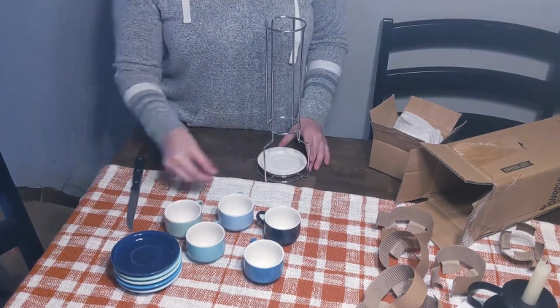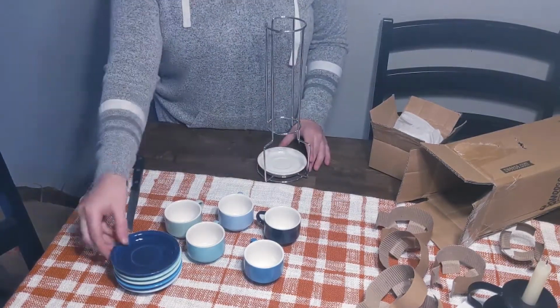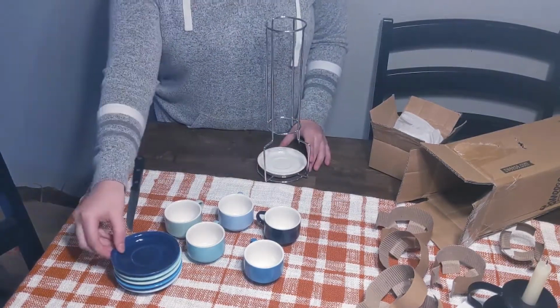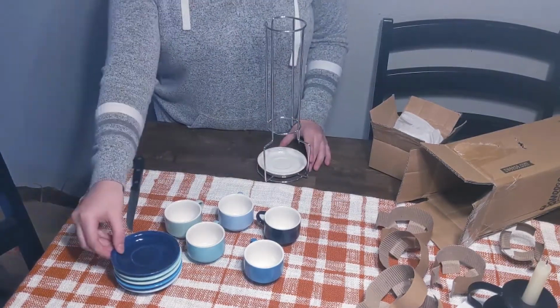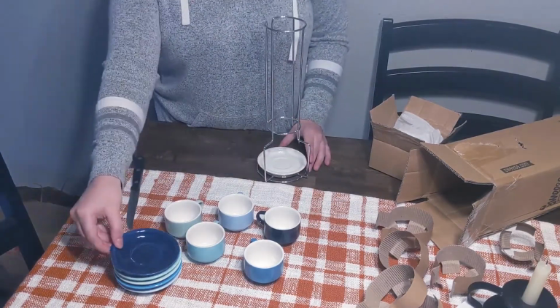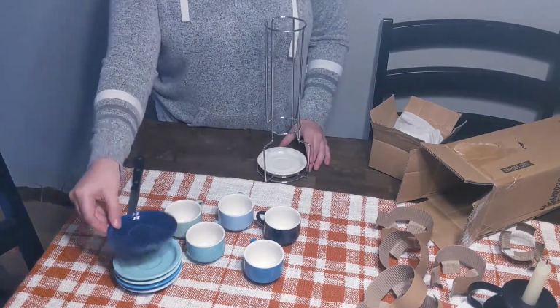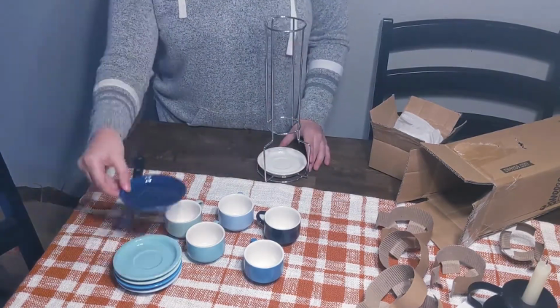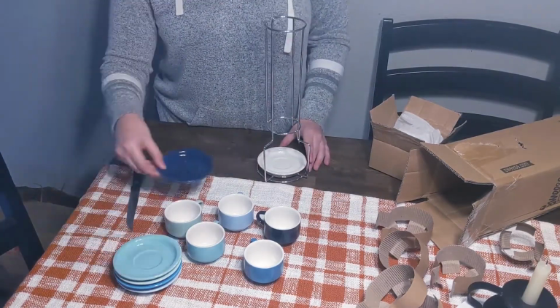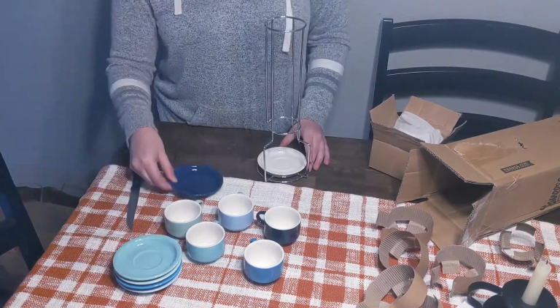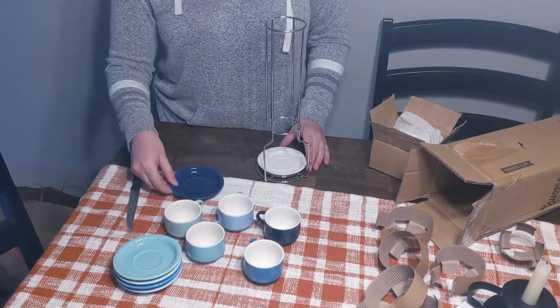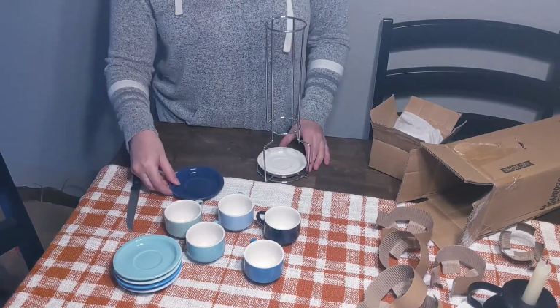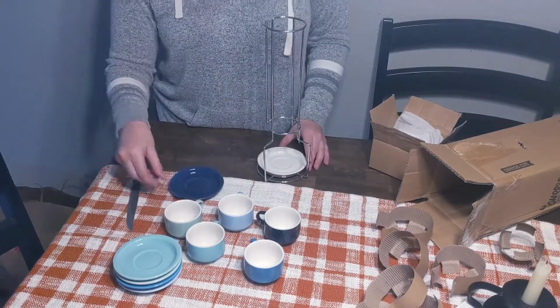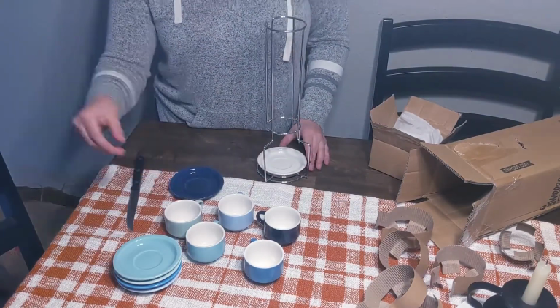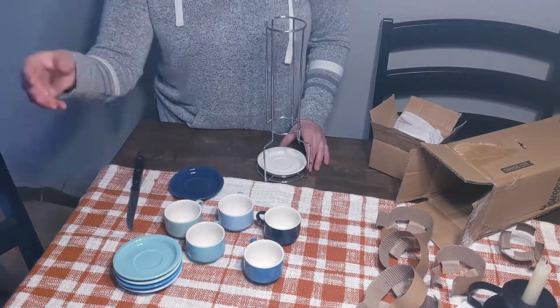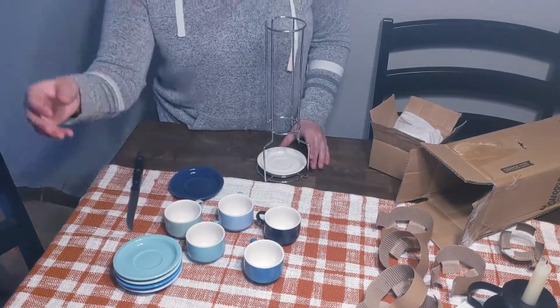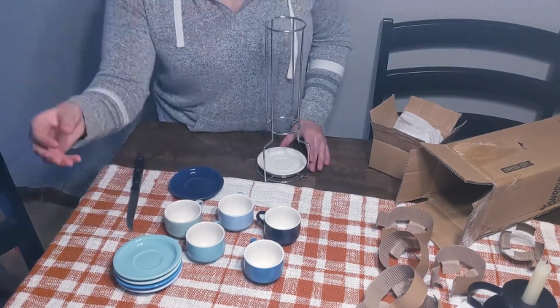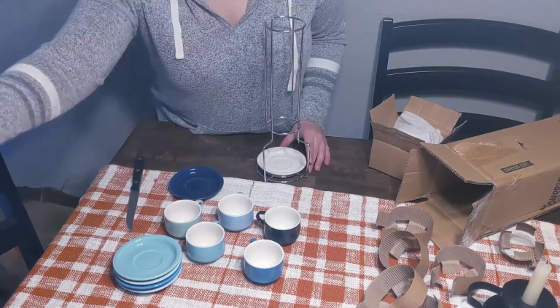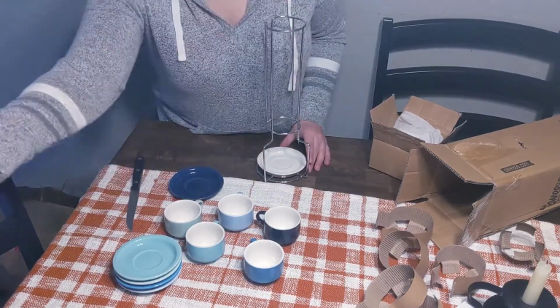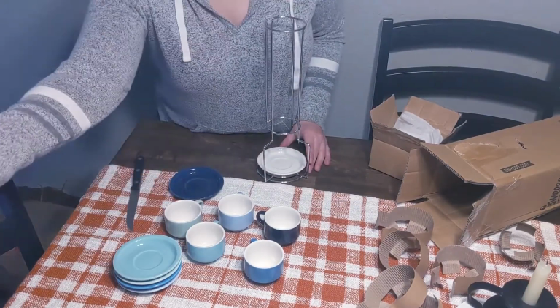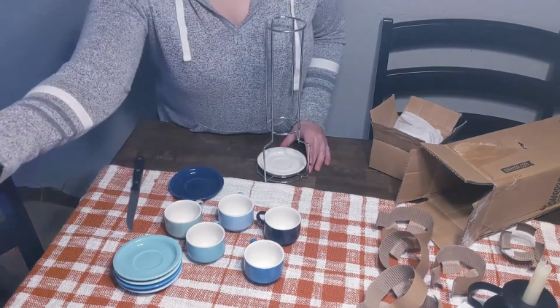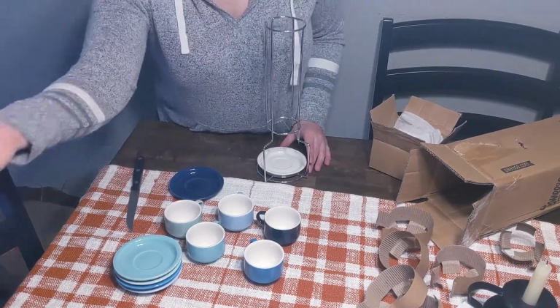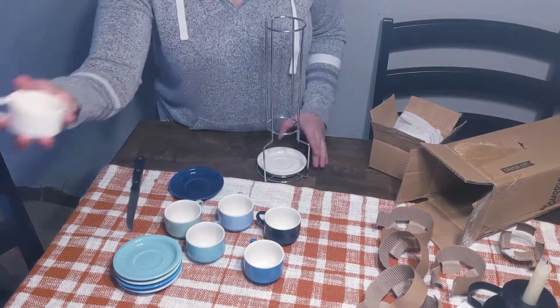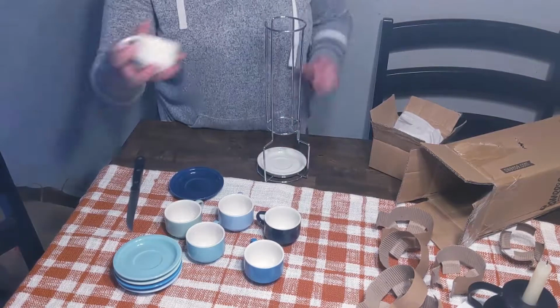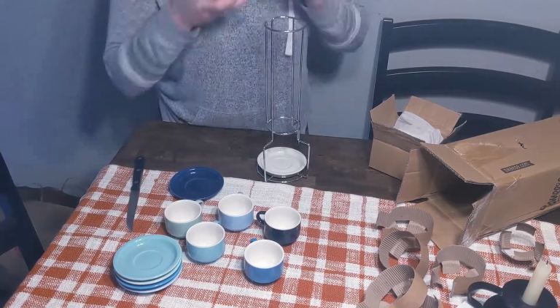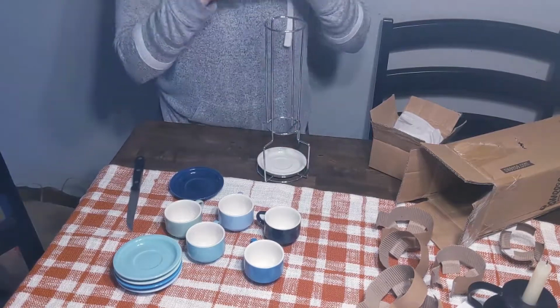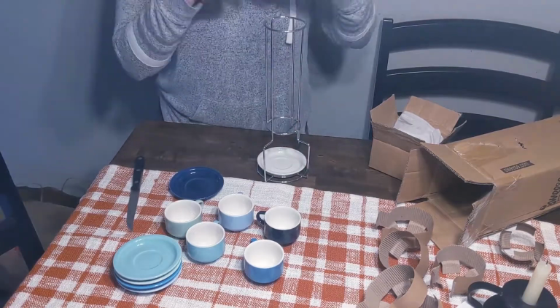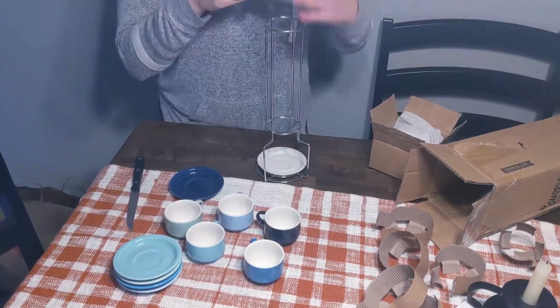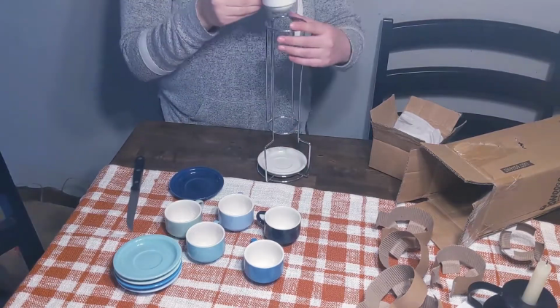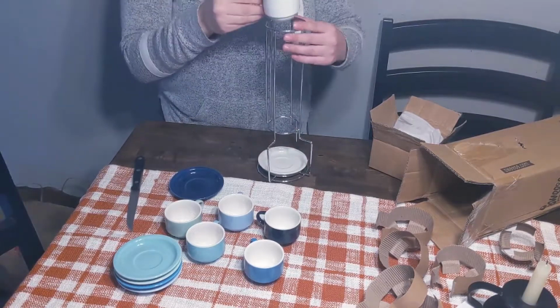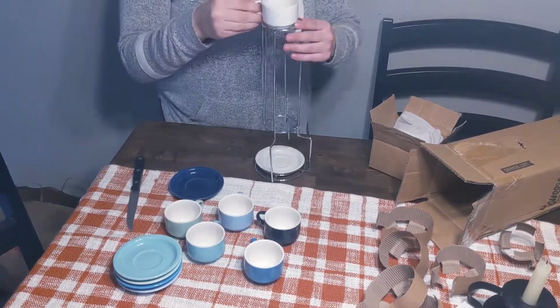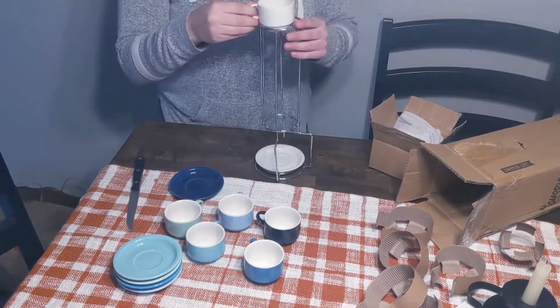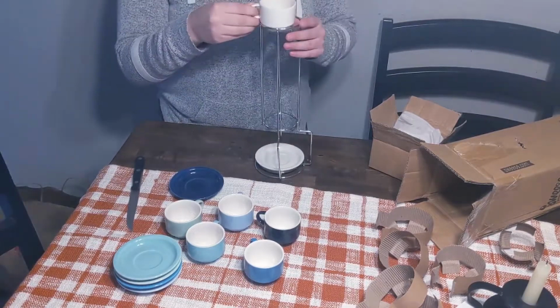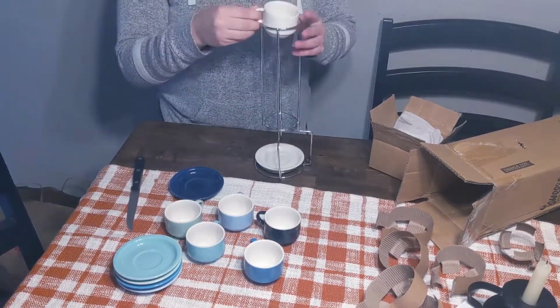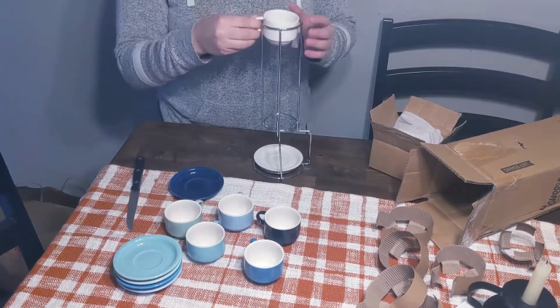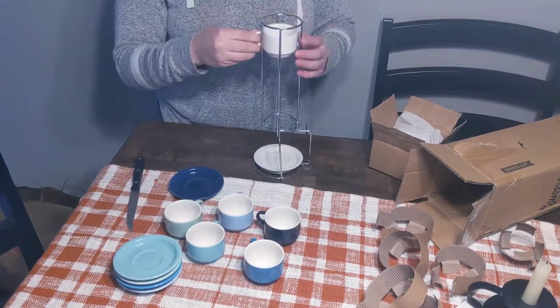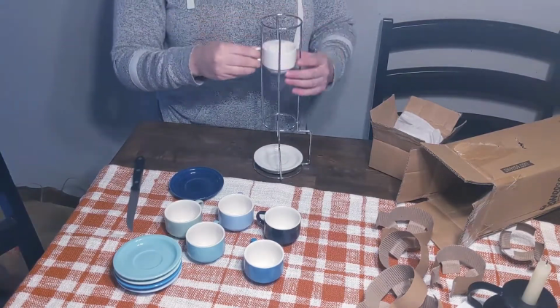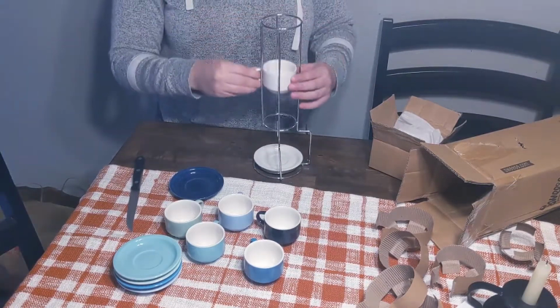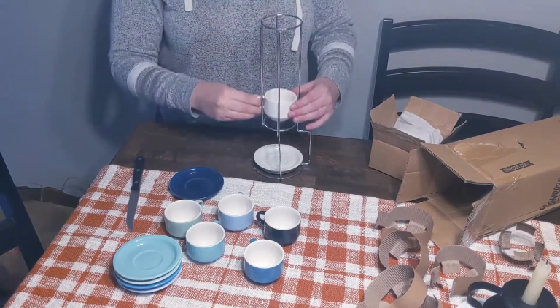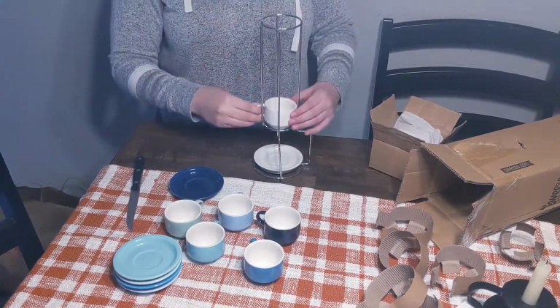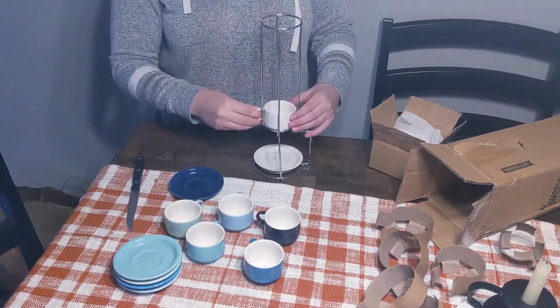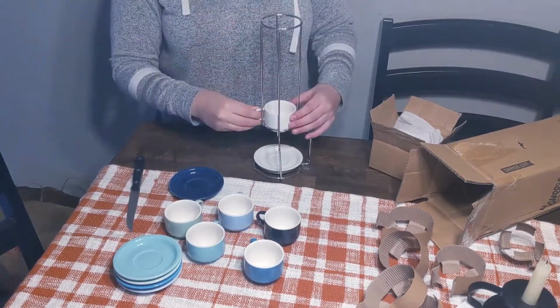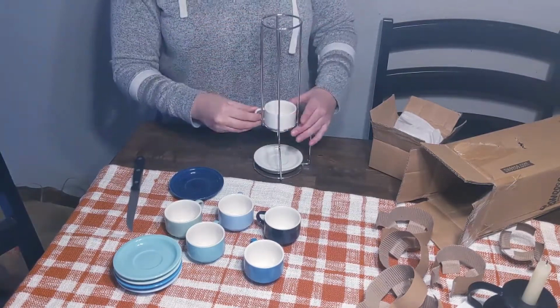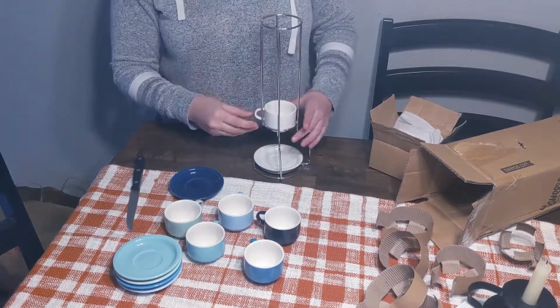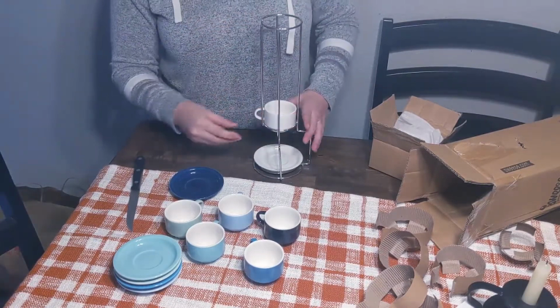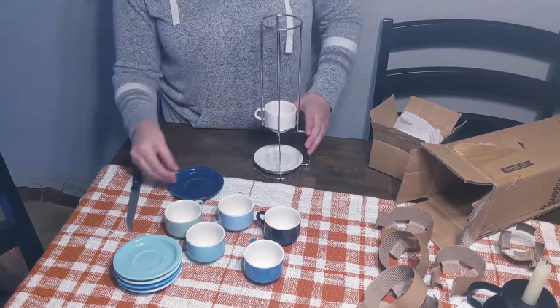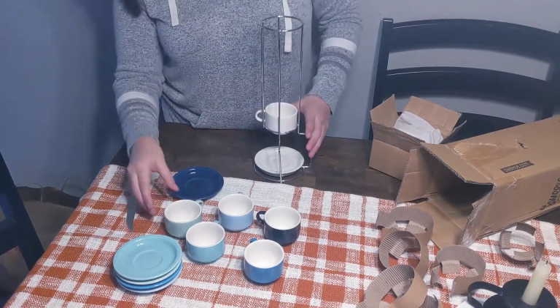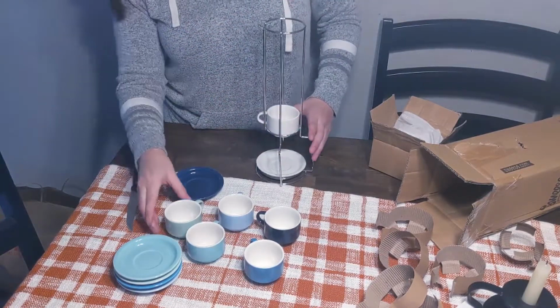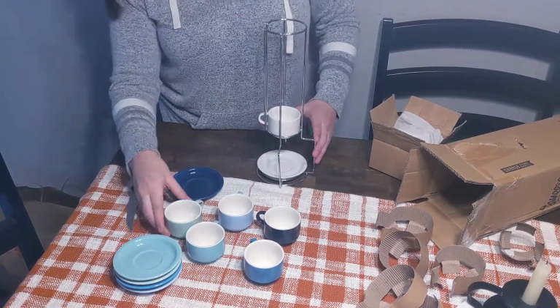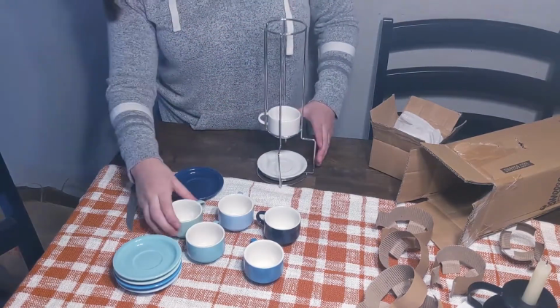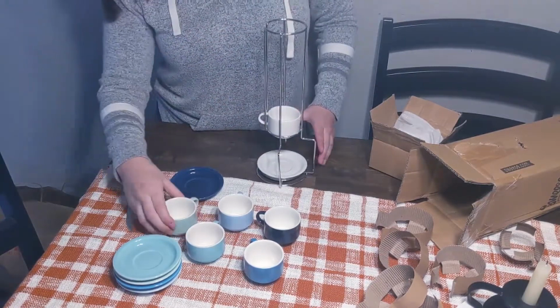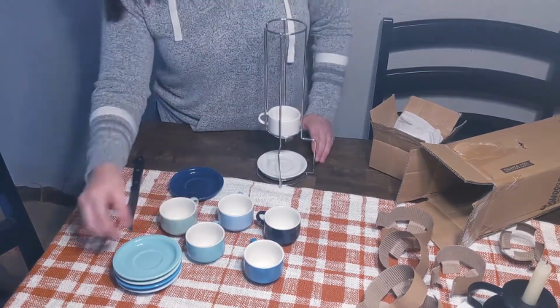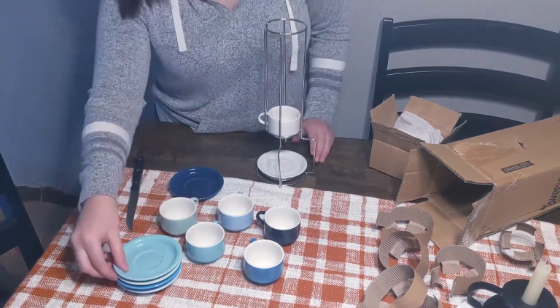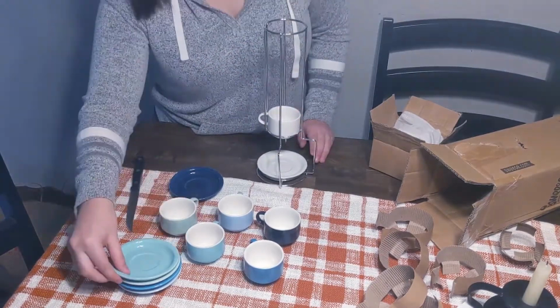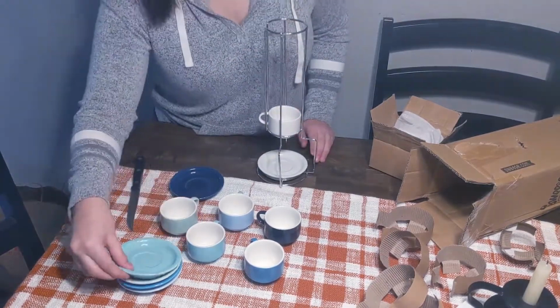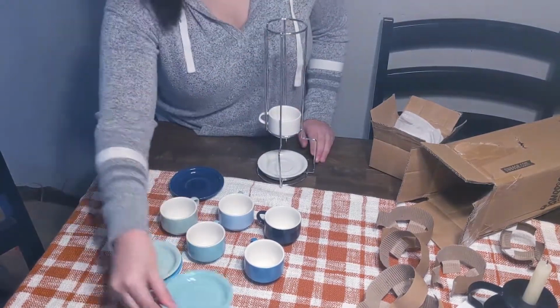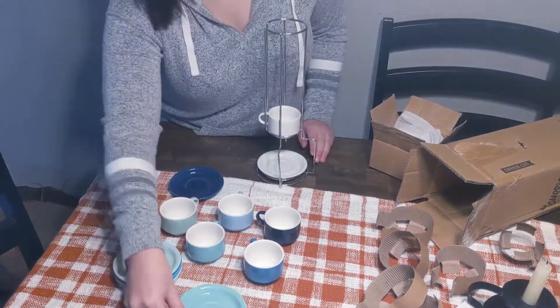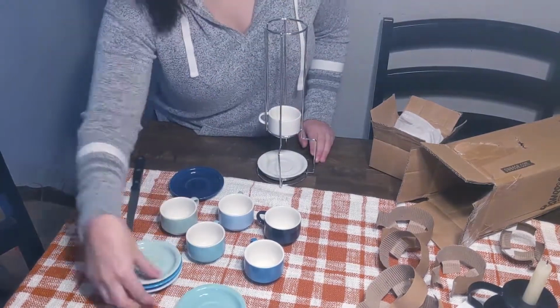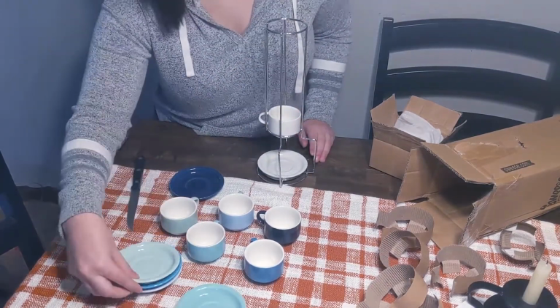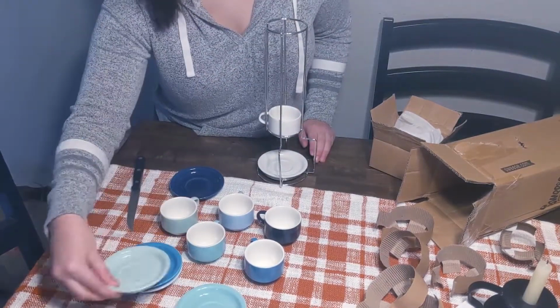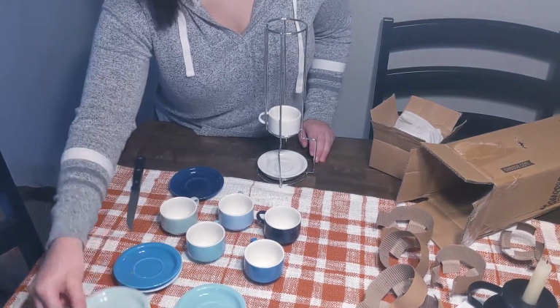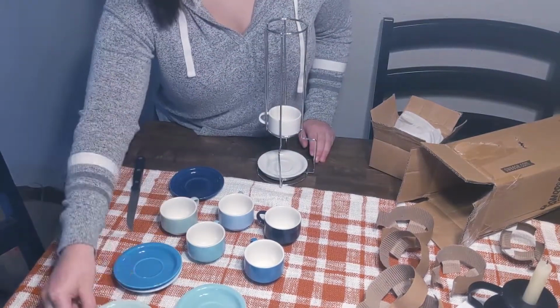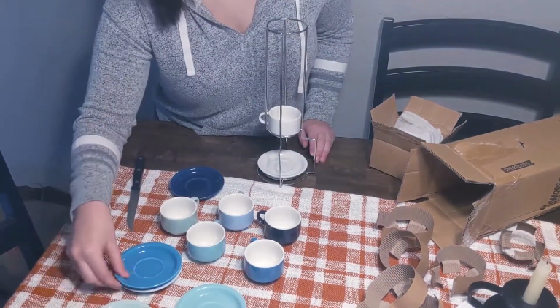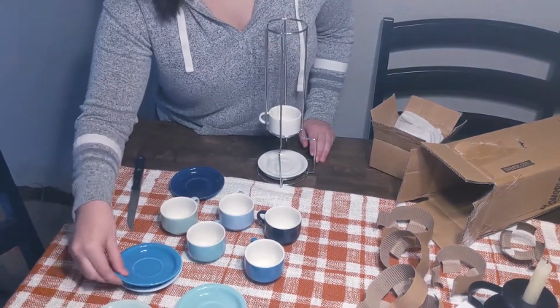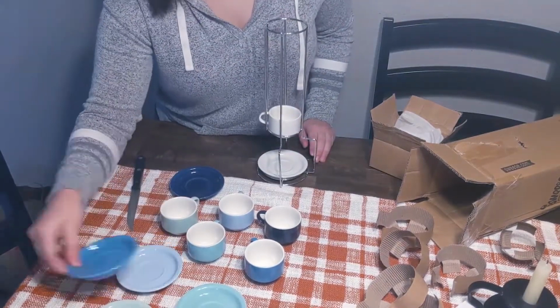Thank you again so much to Suisse.com for sending me this set. I'm really excited to clean up my kitchen so that I can put my new espresso cups in a clean and fresh kitchen.